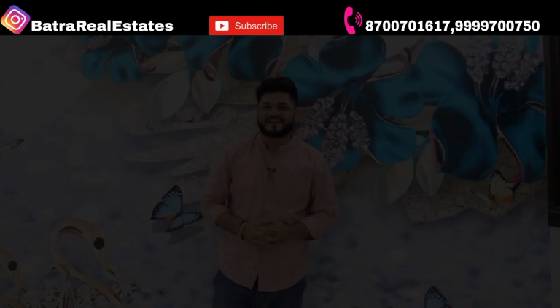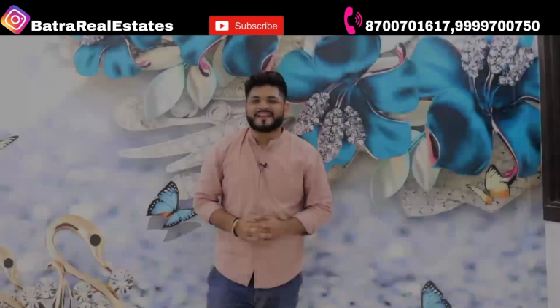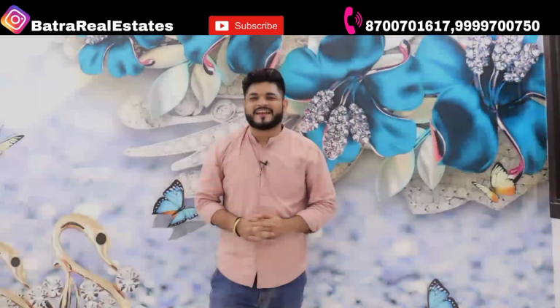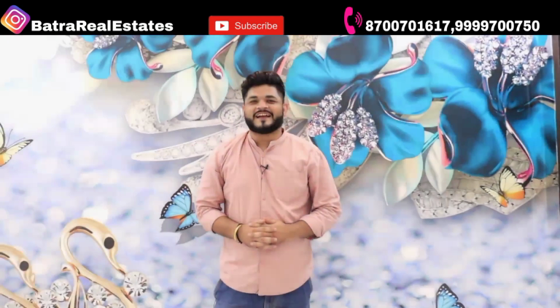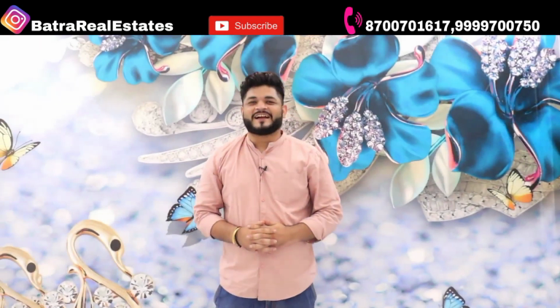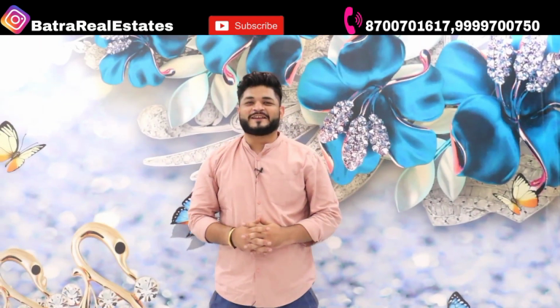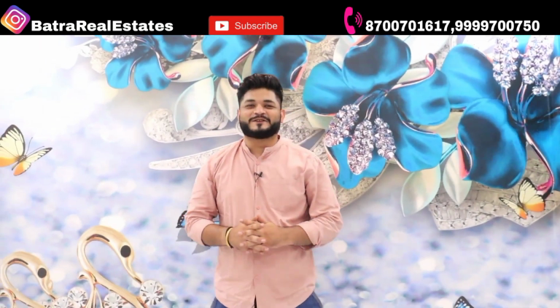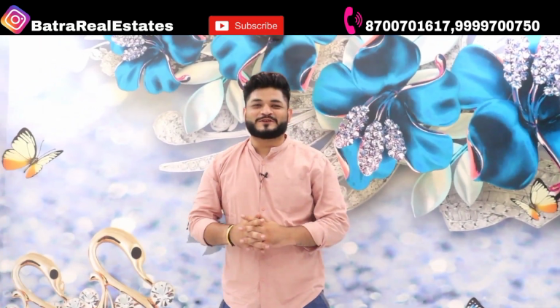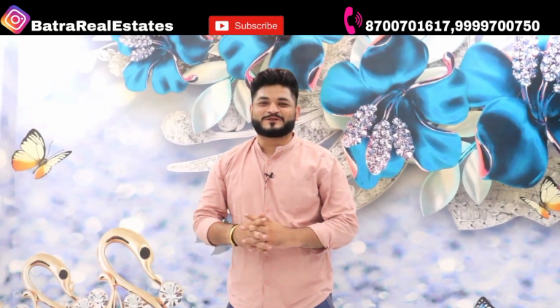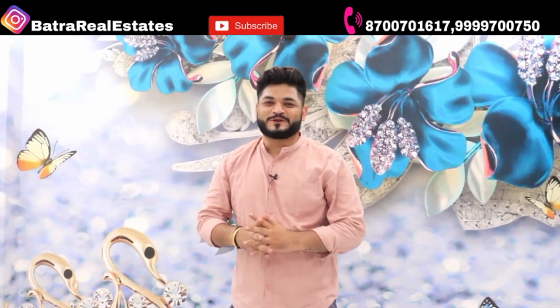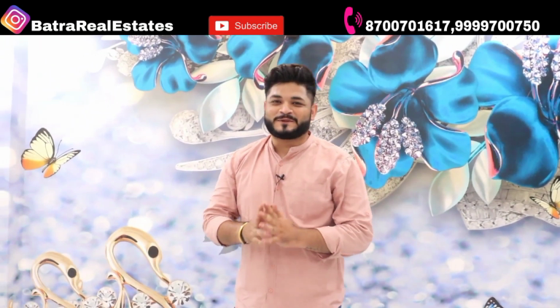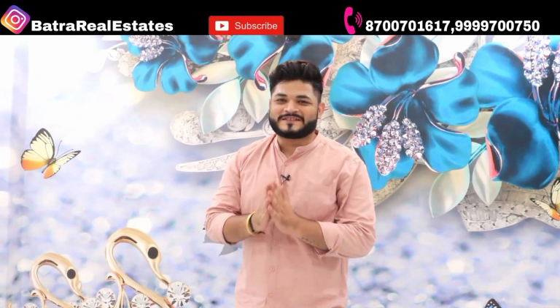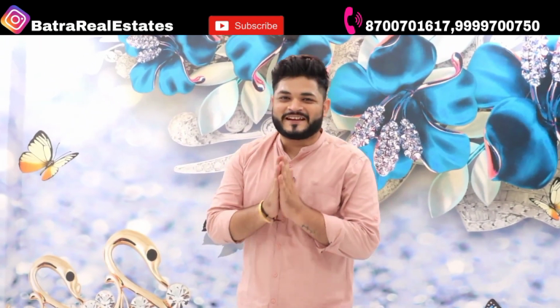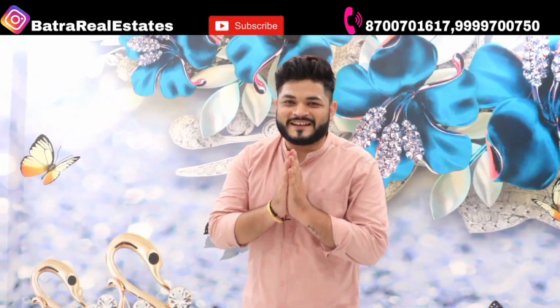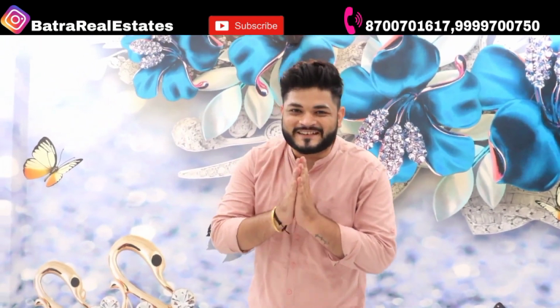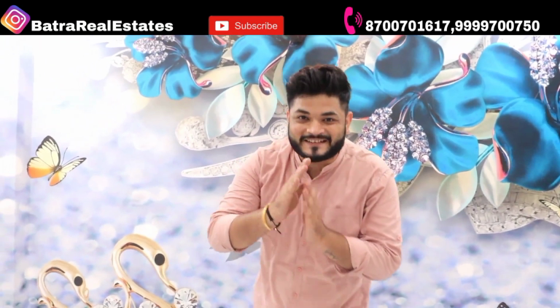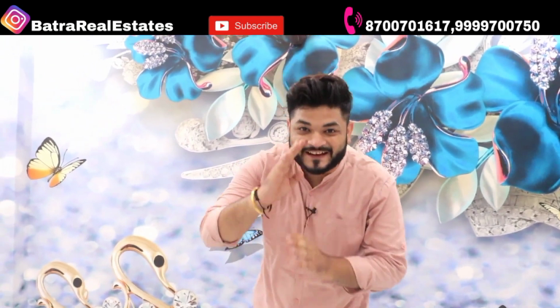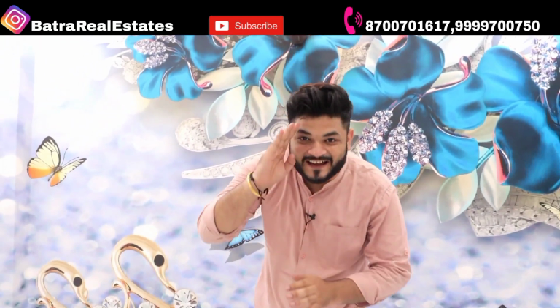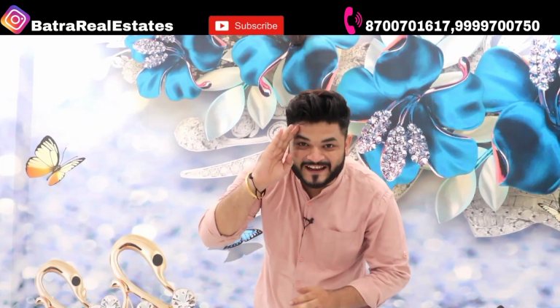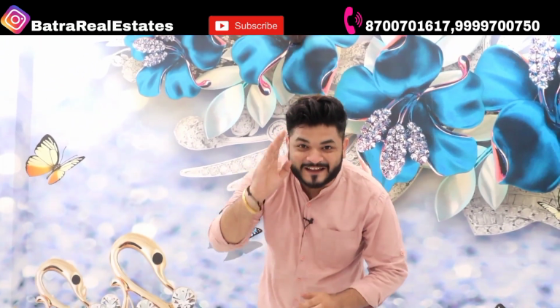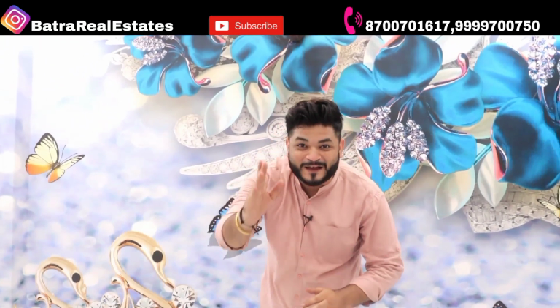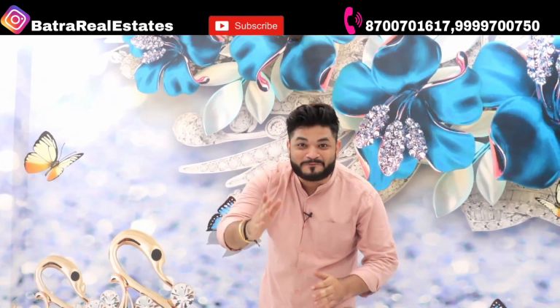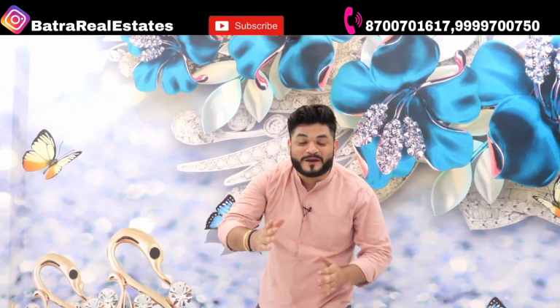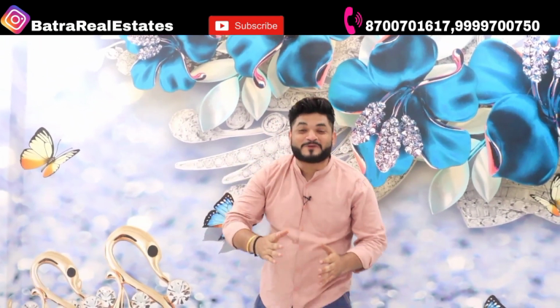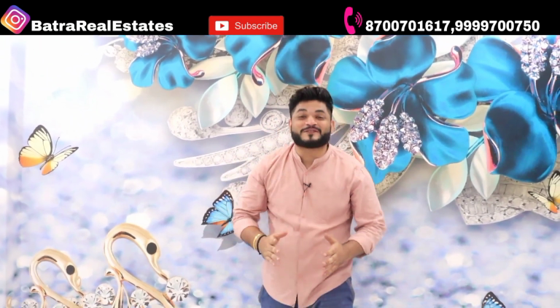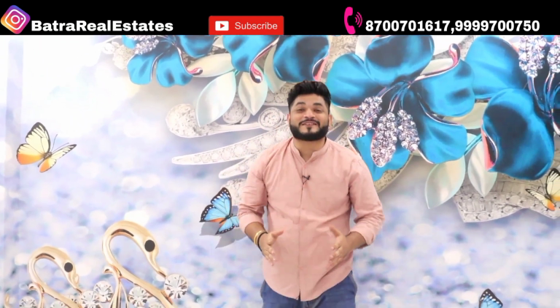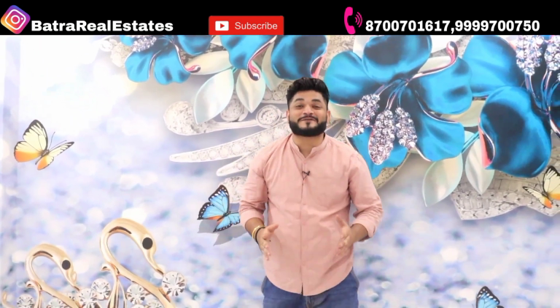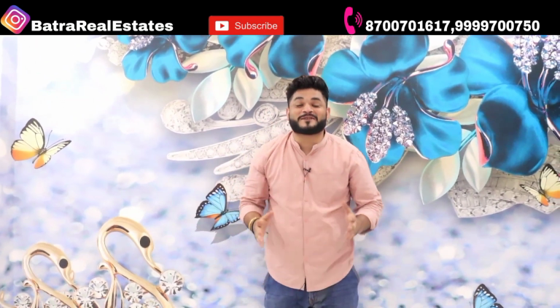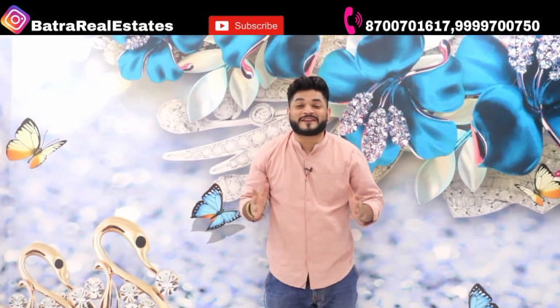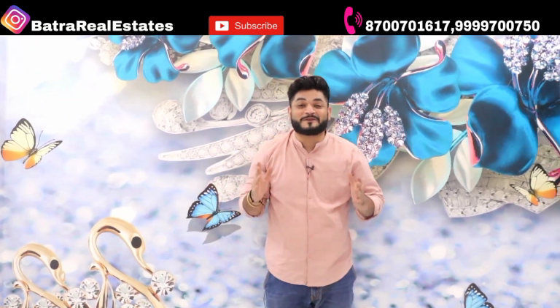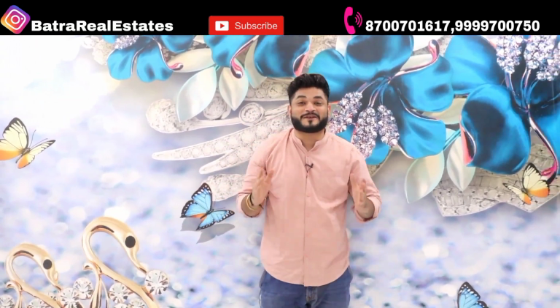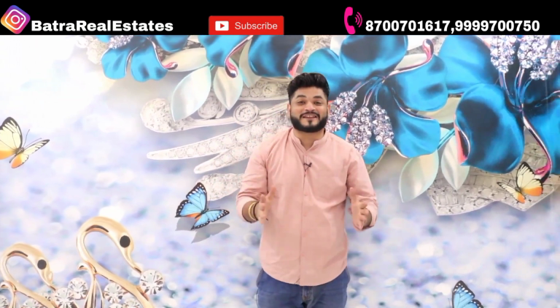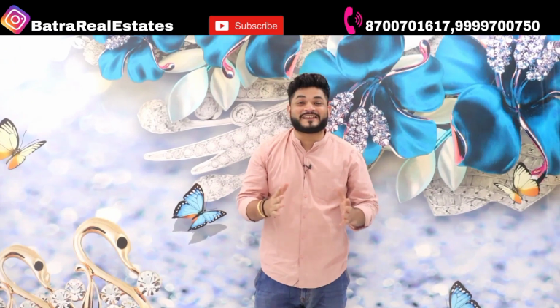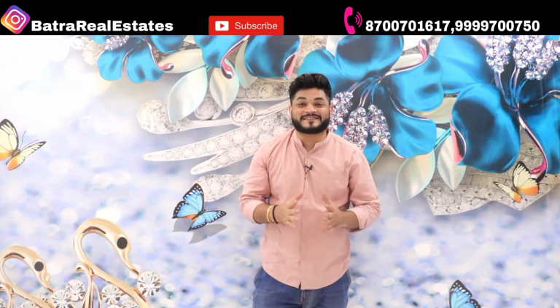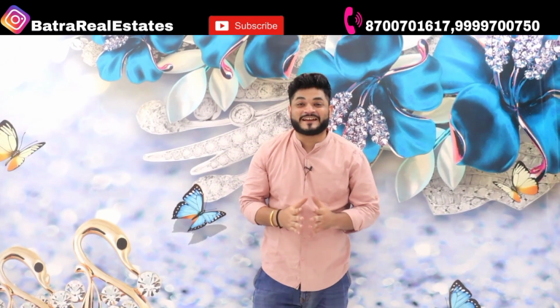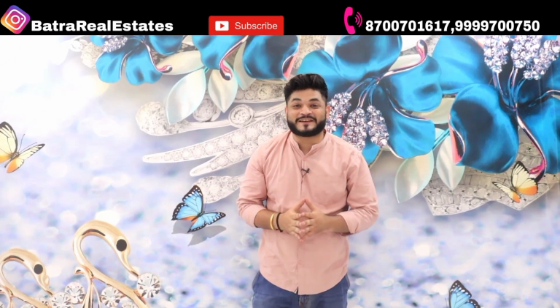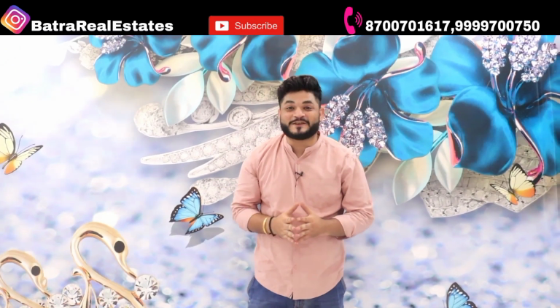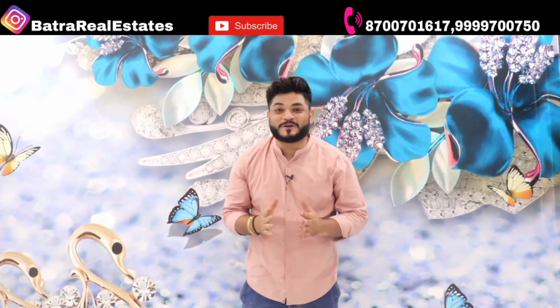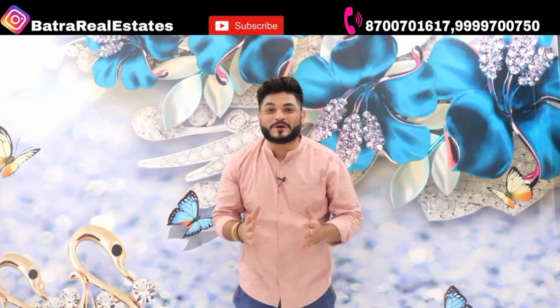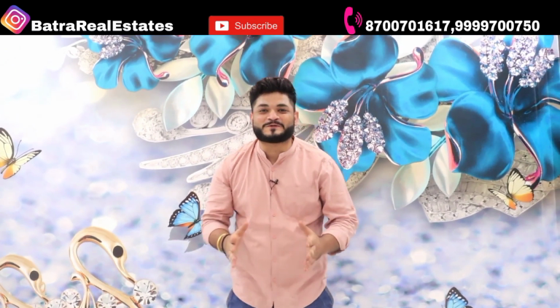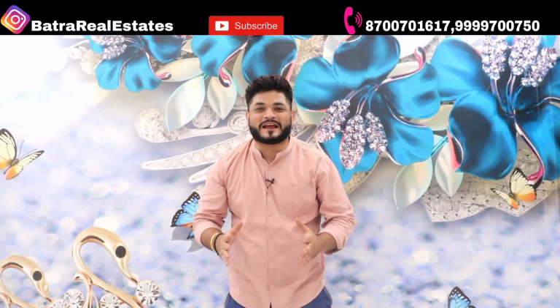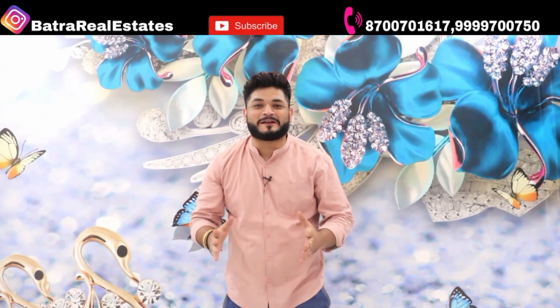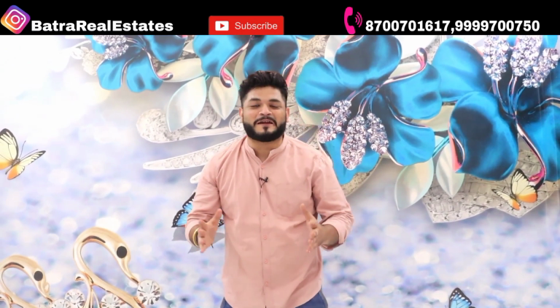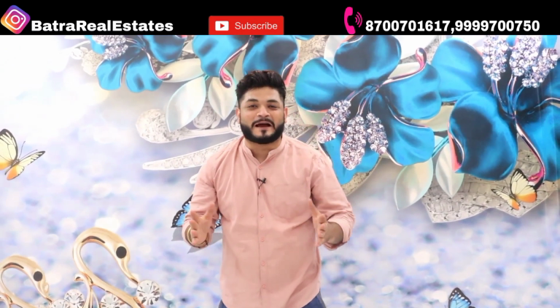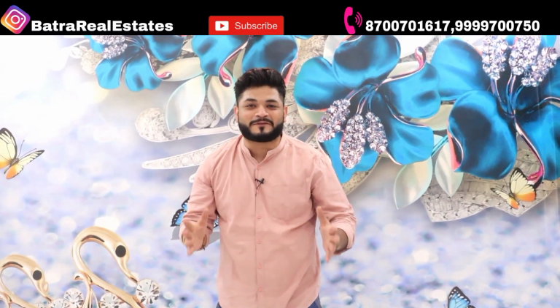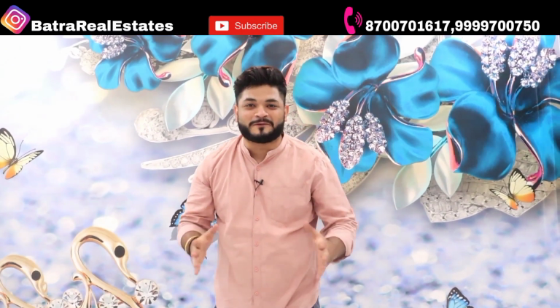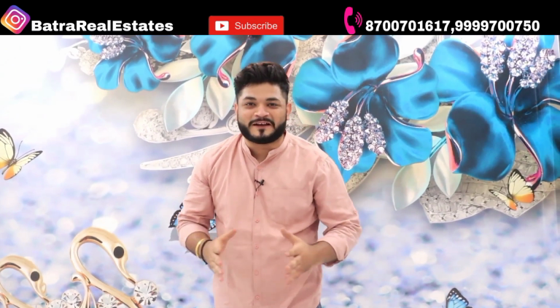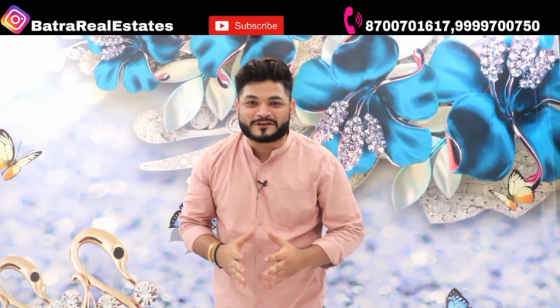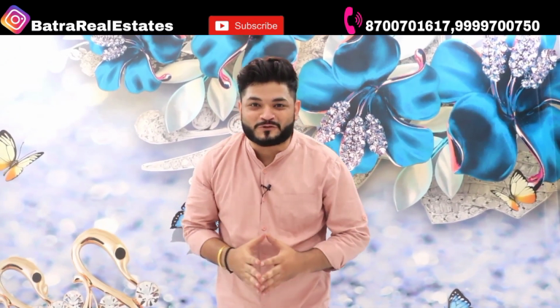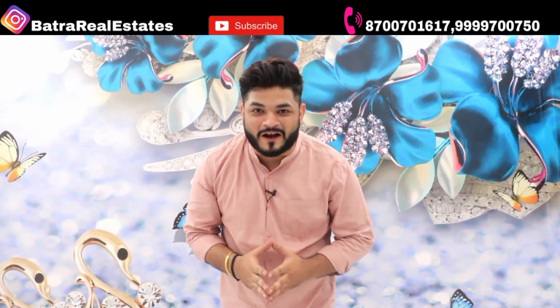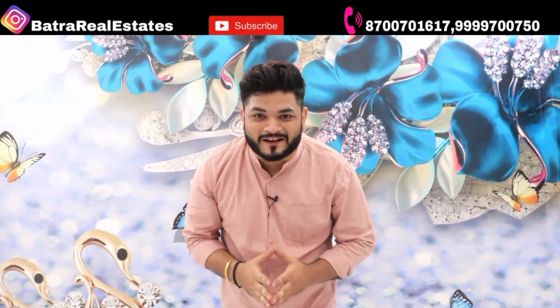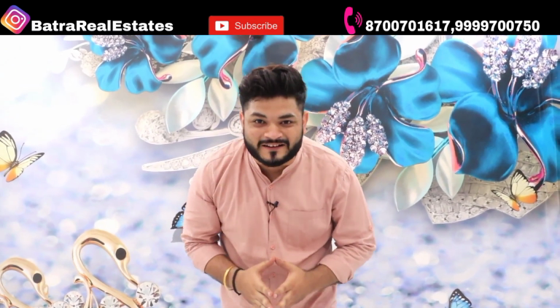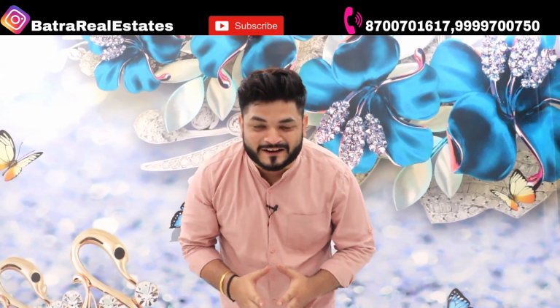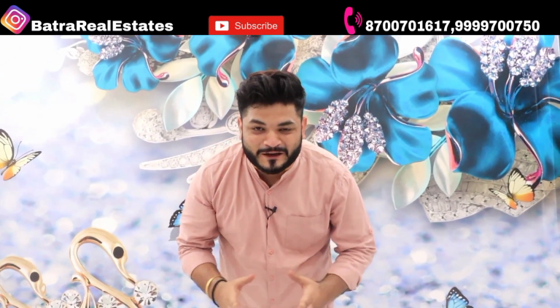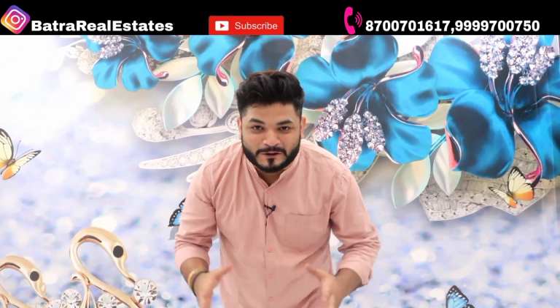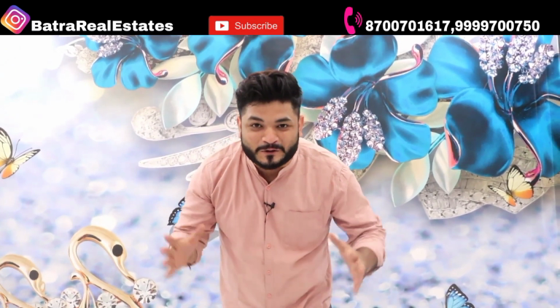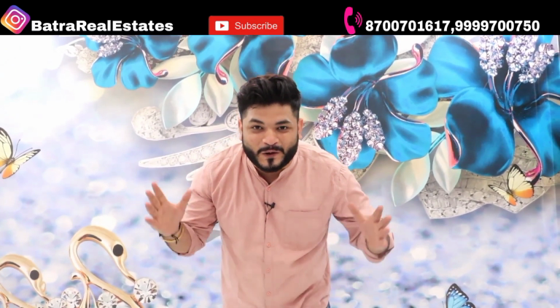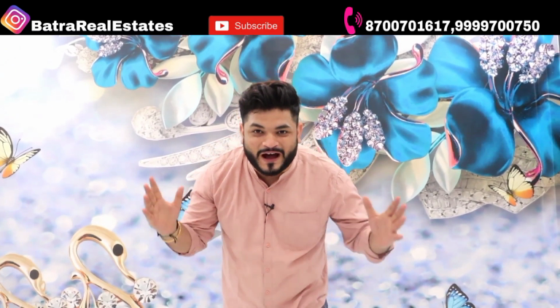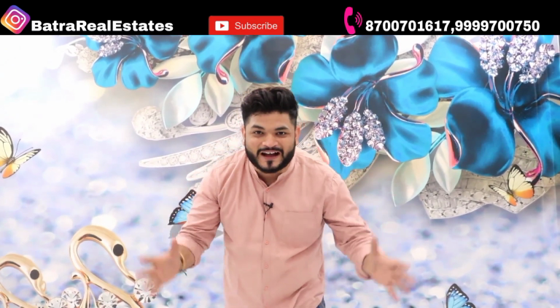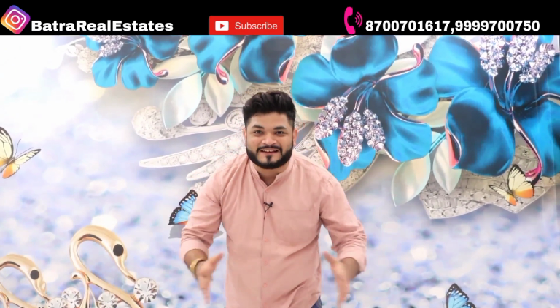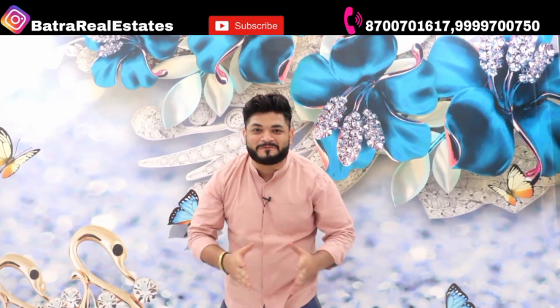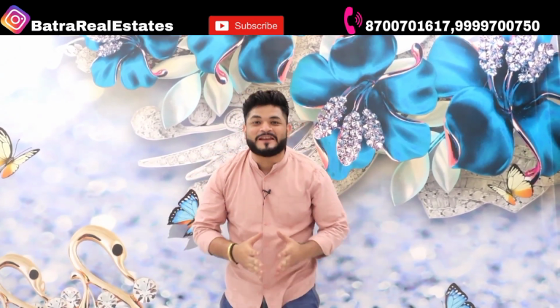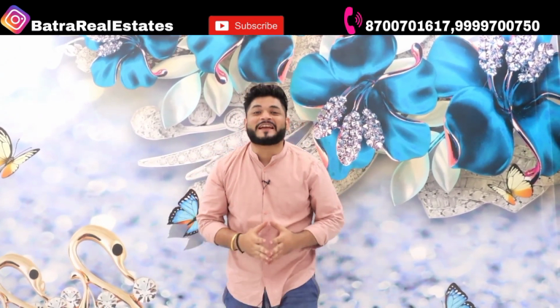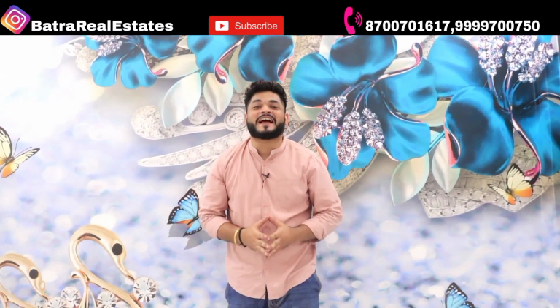Hello friends, I am Jatin Batra from Batra Real Estate's YouTube channel. I appreciate you all on the channel. Today I will take you on a tour.